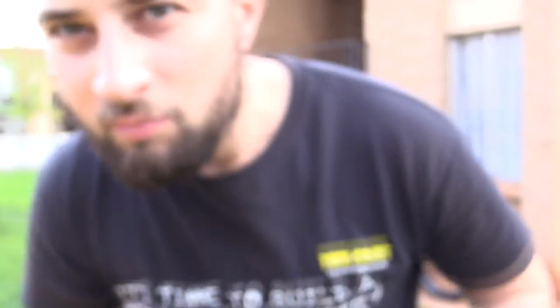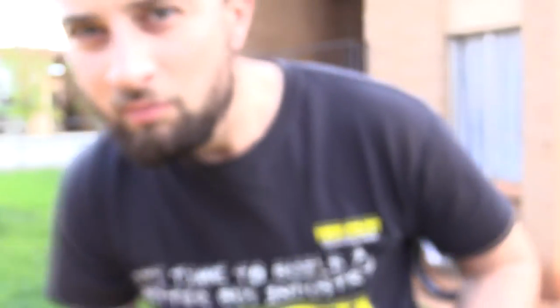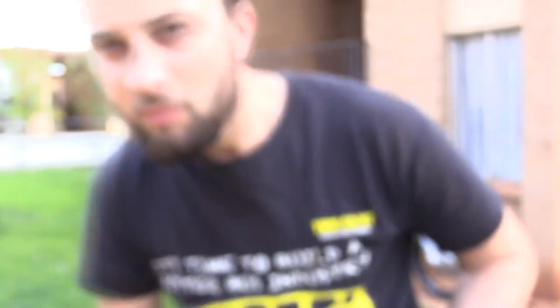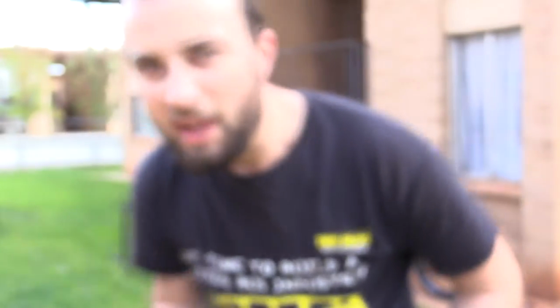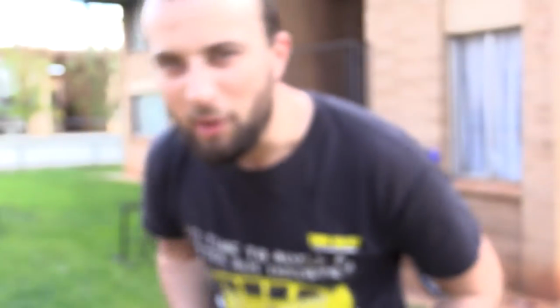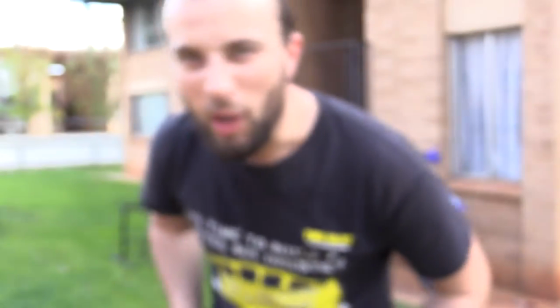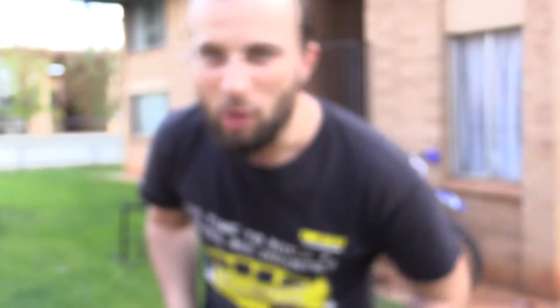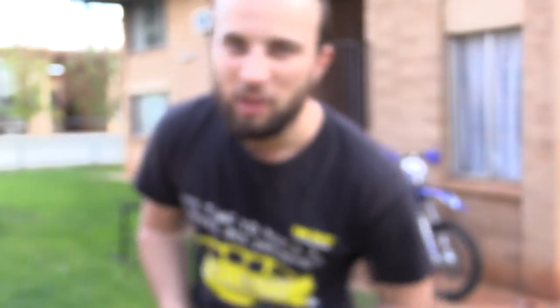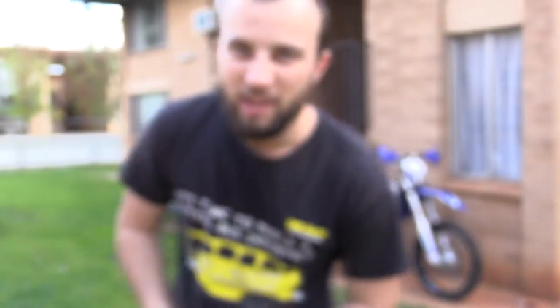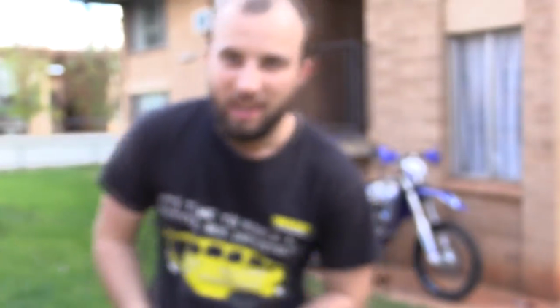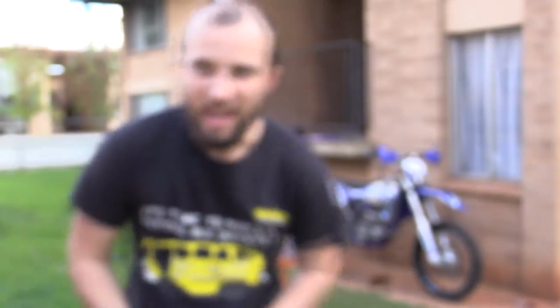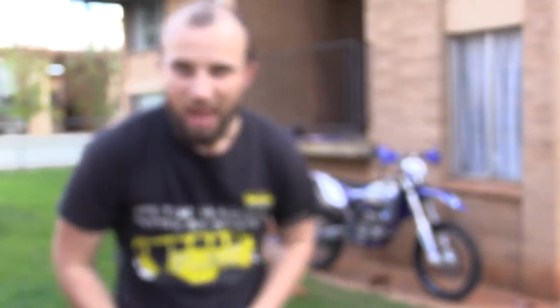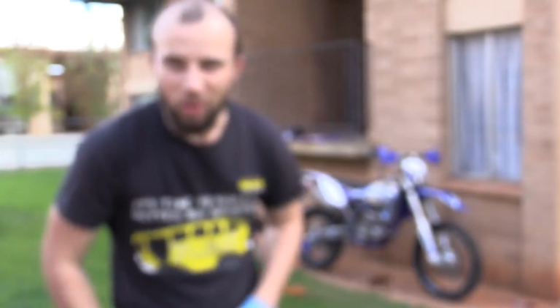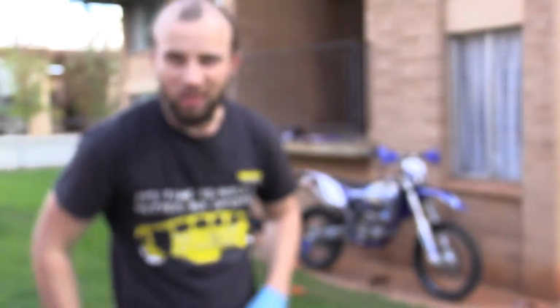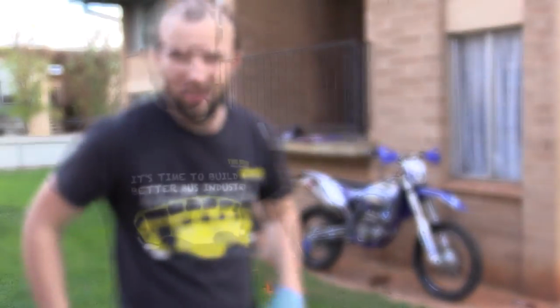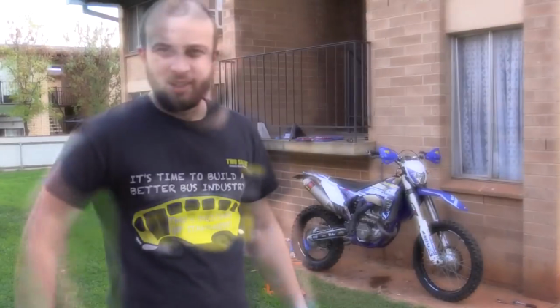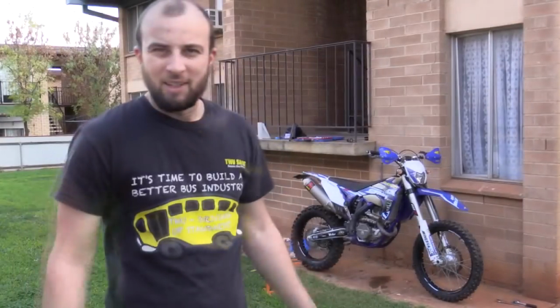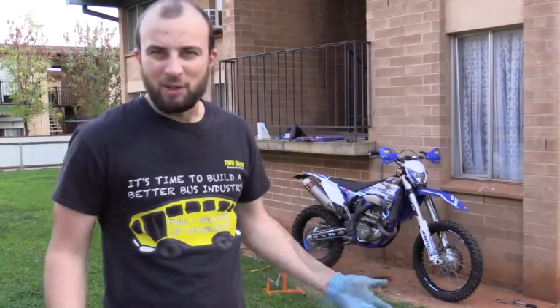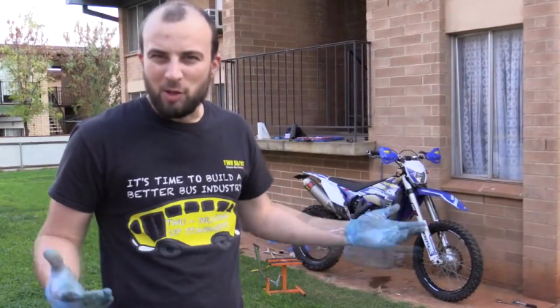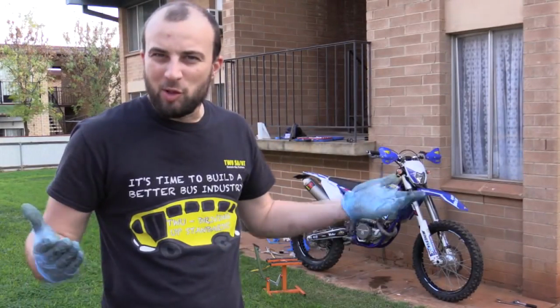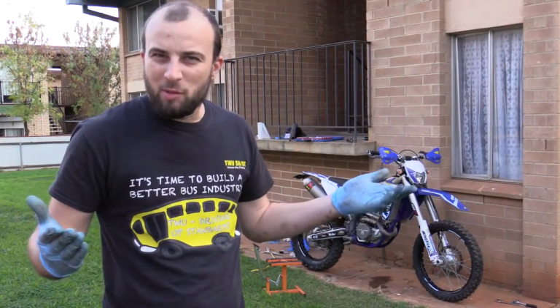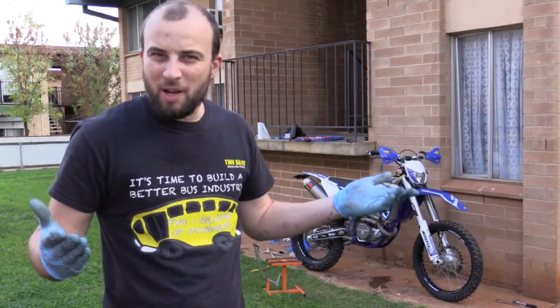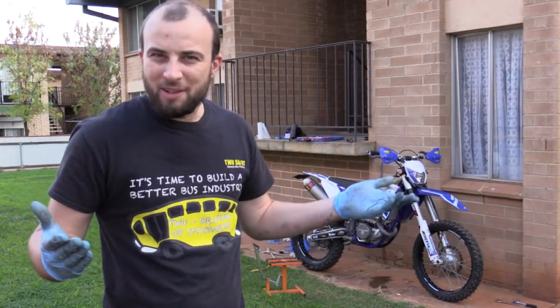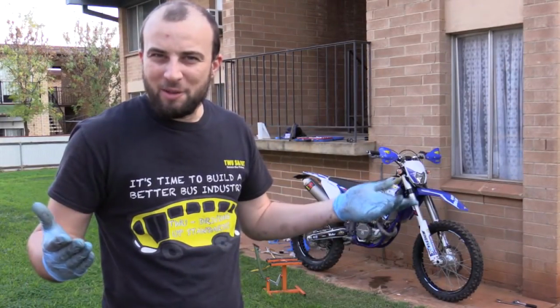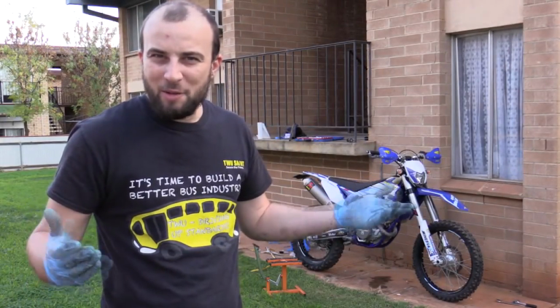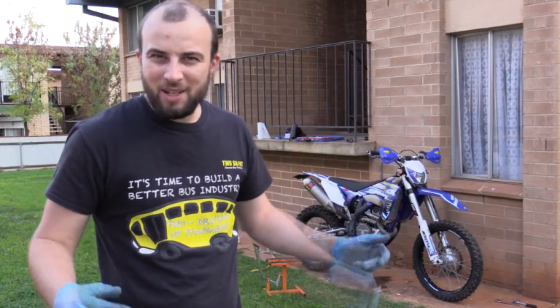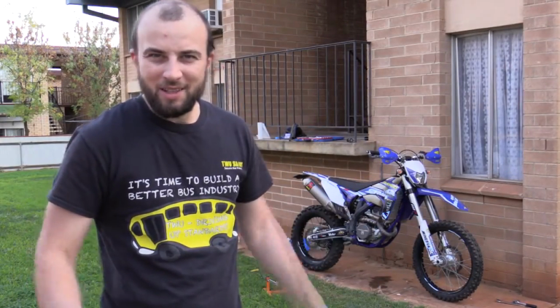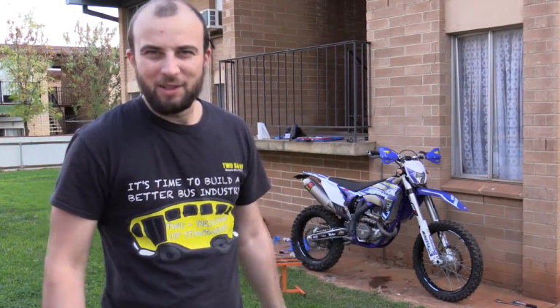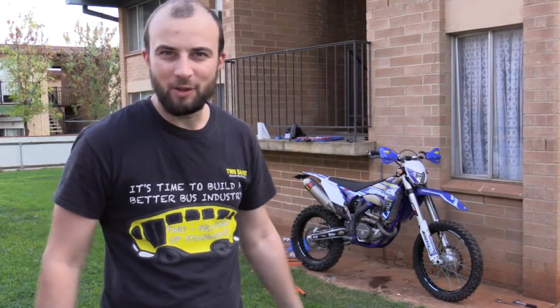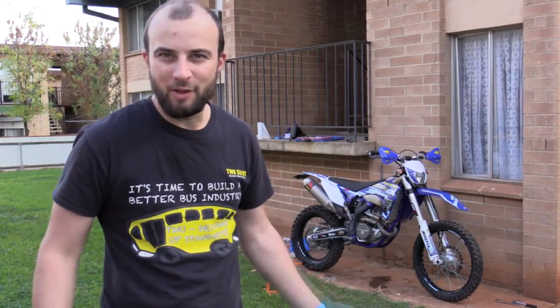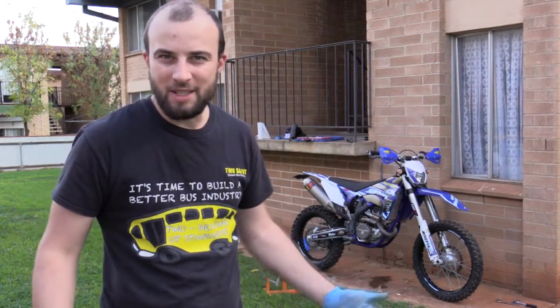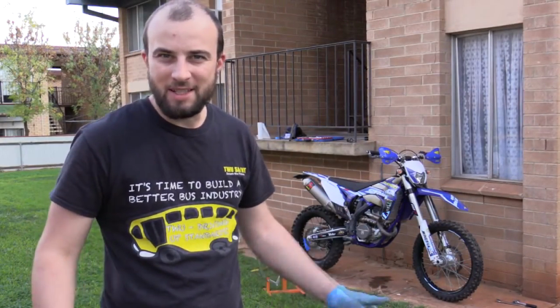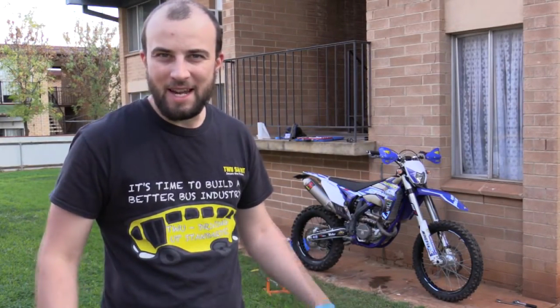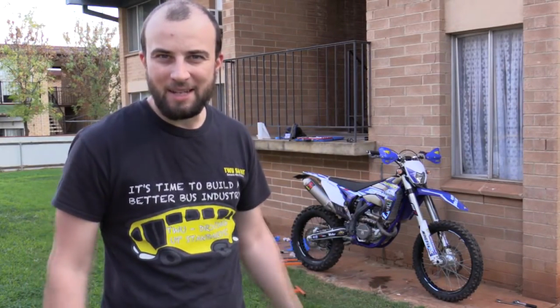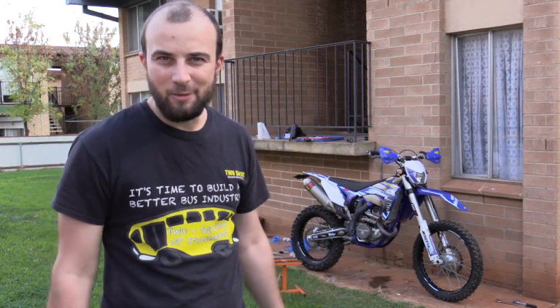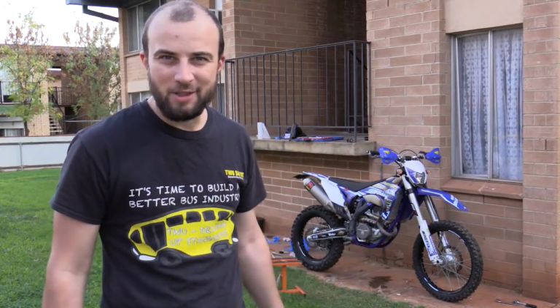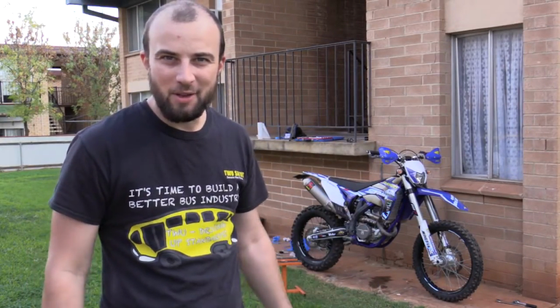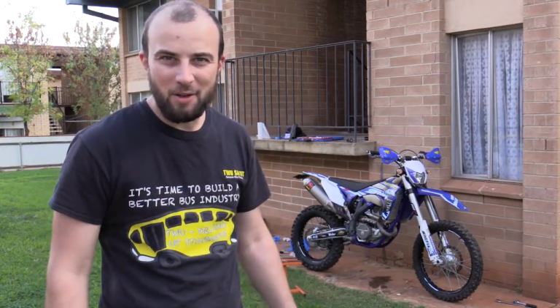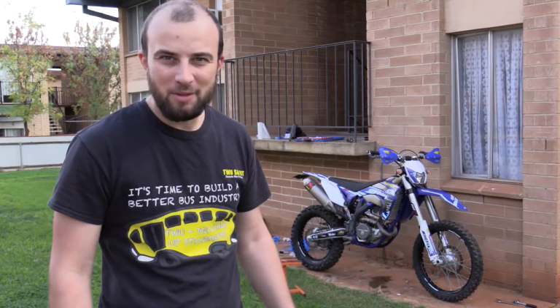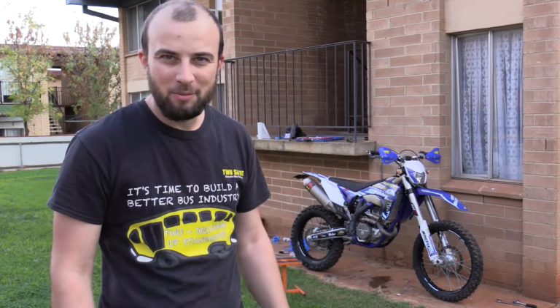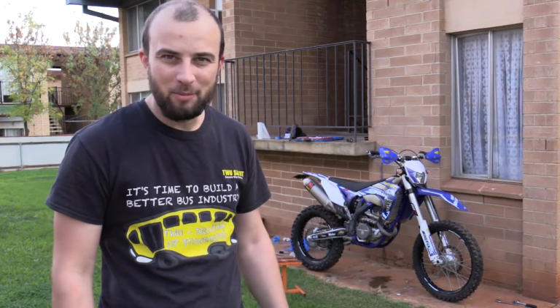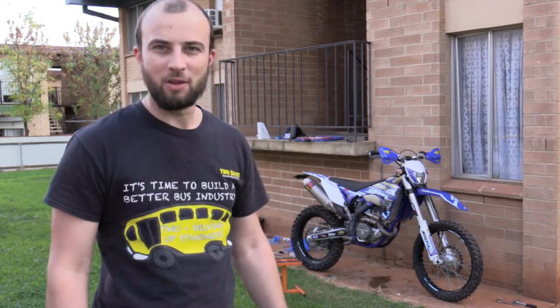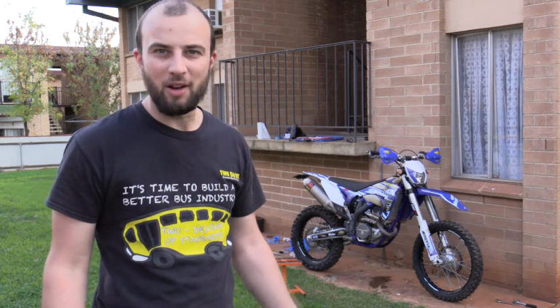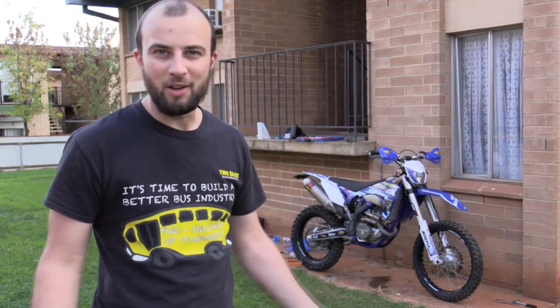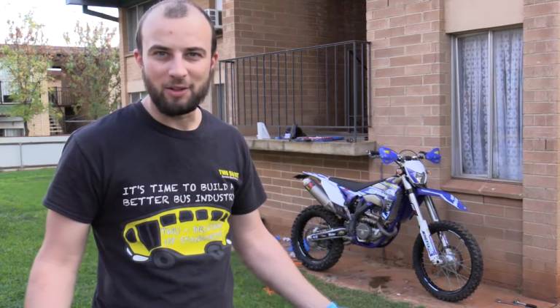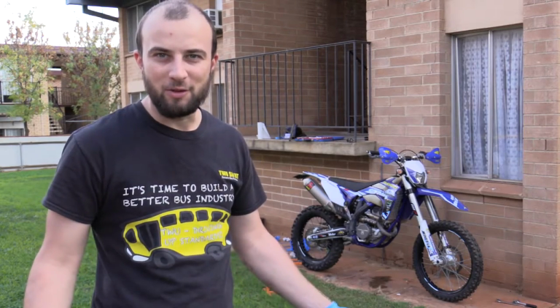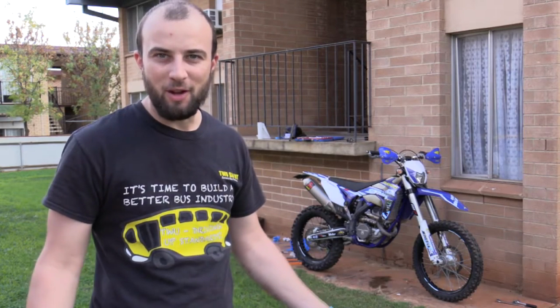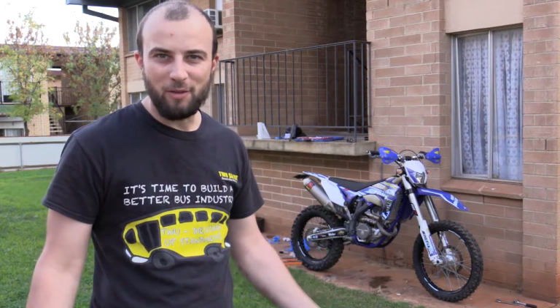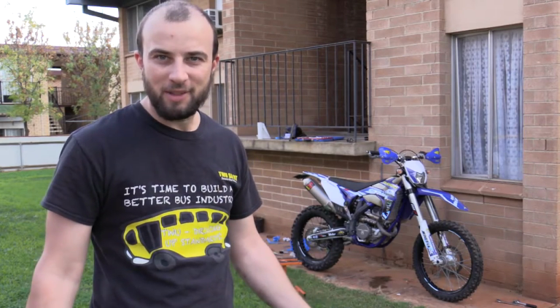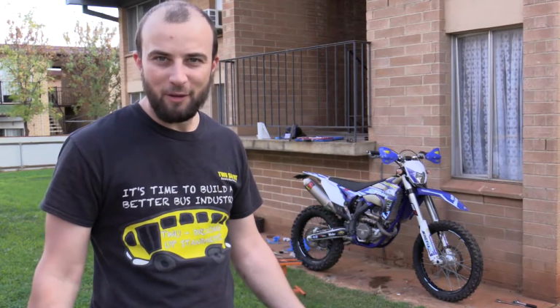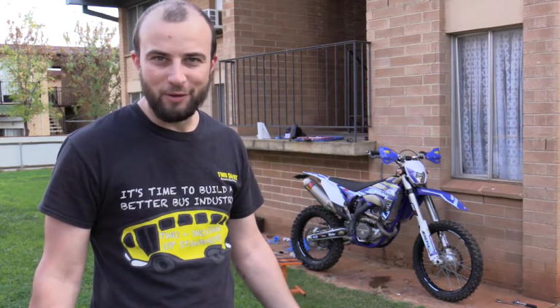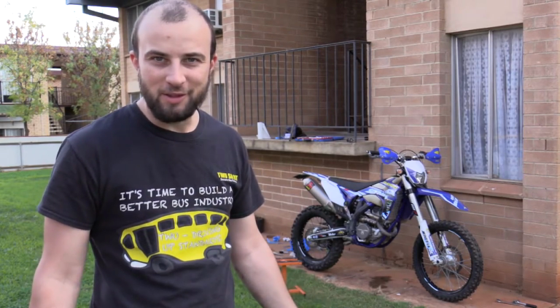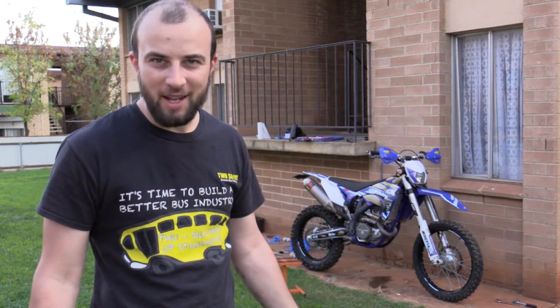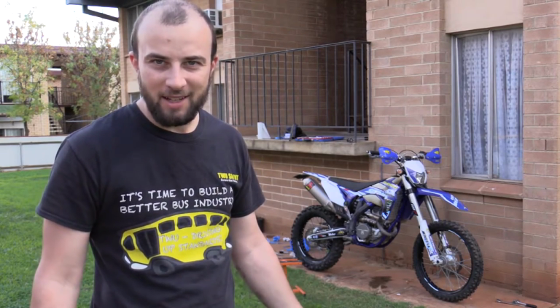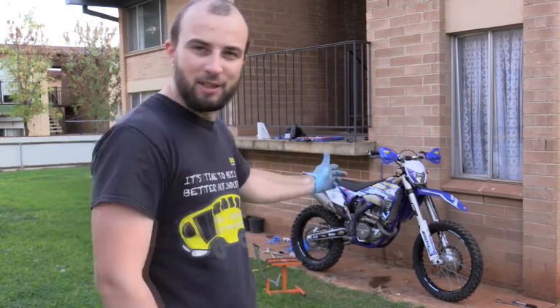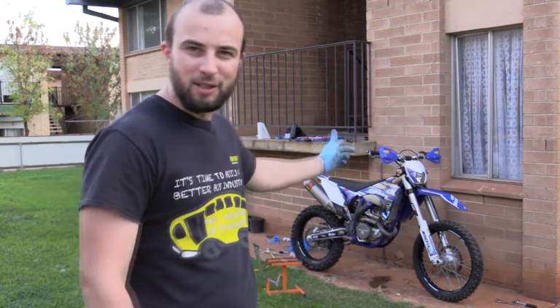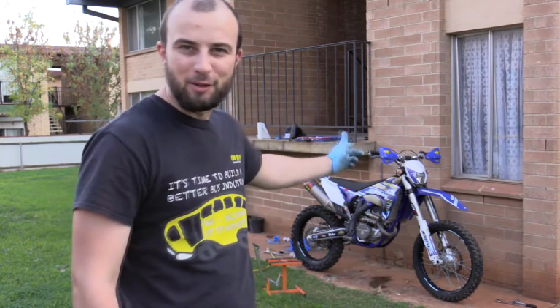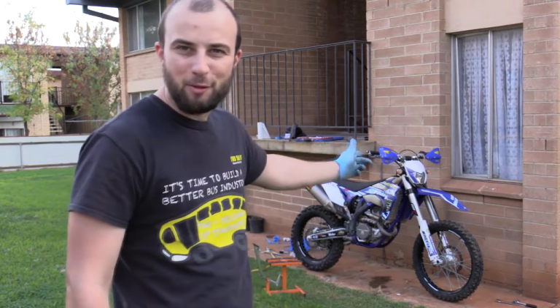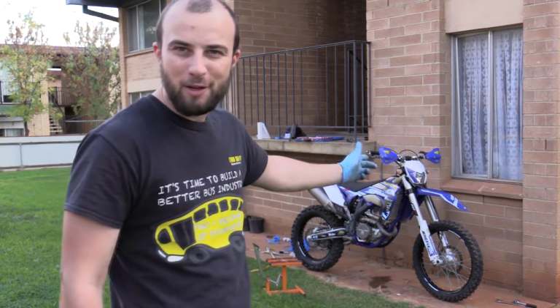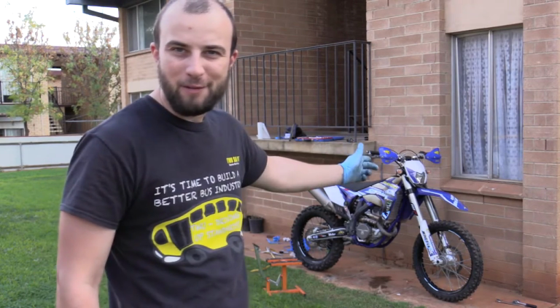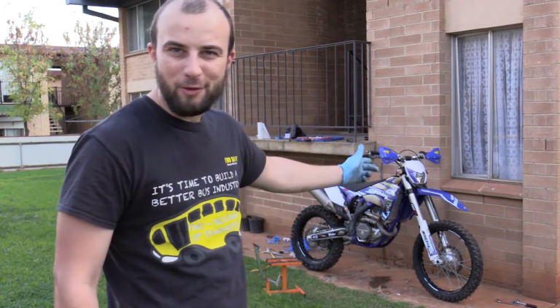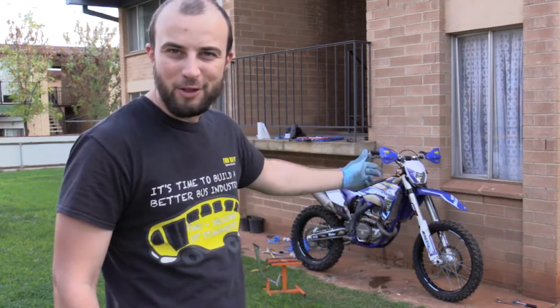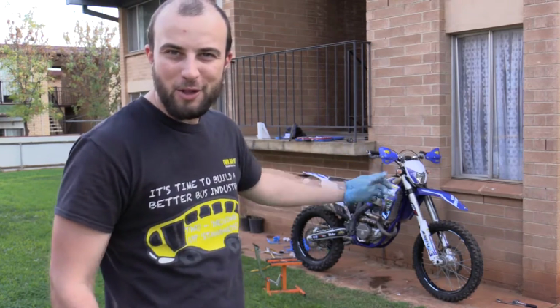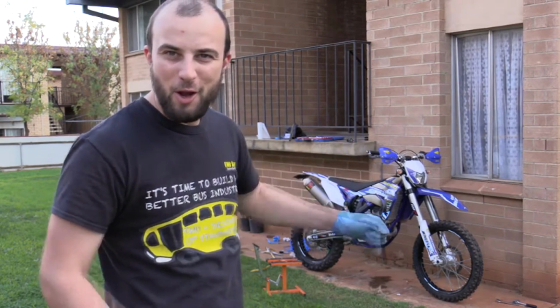There we go. An hour. That's not too bad I reckon. Sort of just taking my time, trying not to drive myself insane. She's all ready for the dirt.